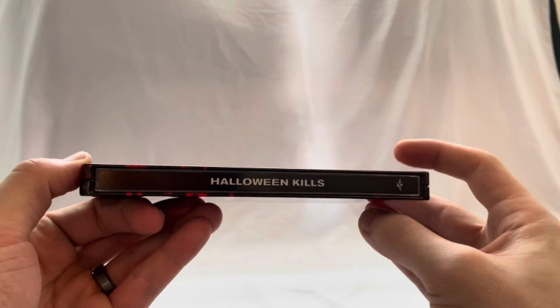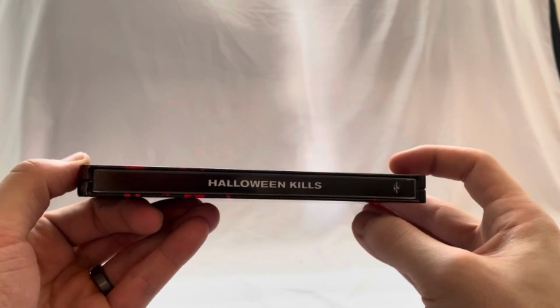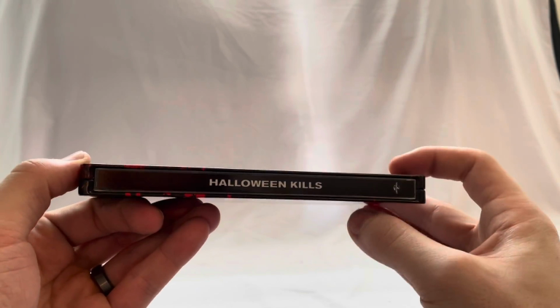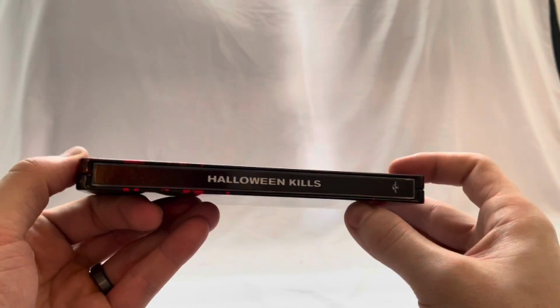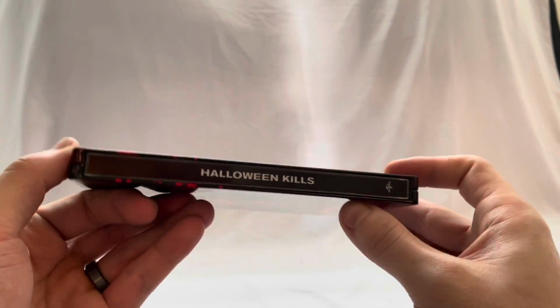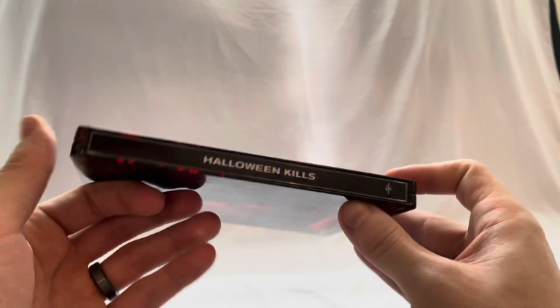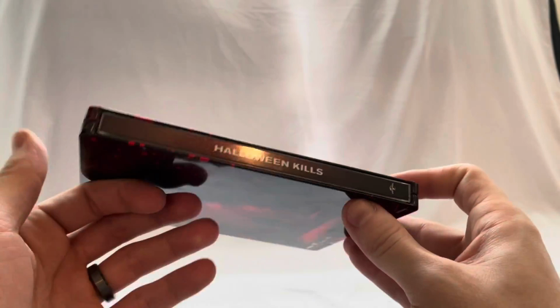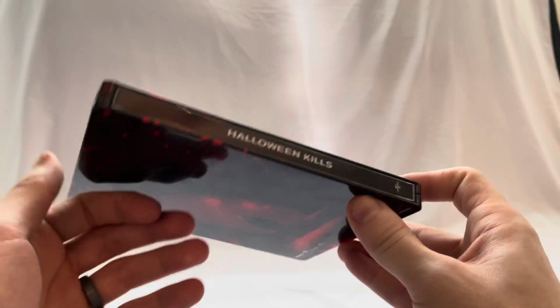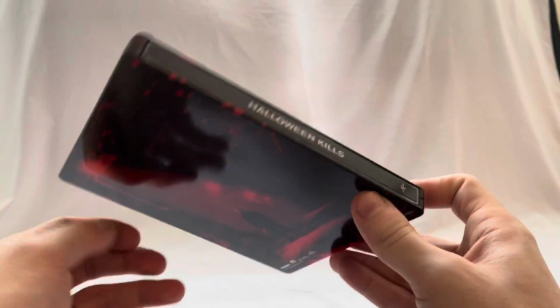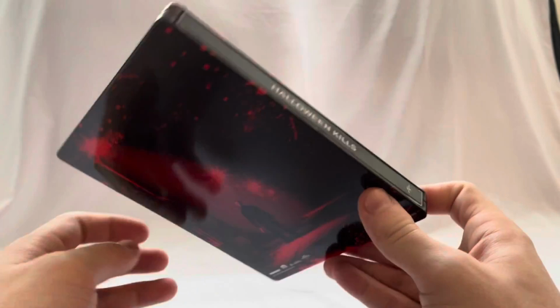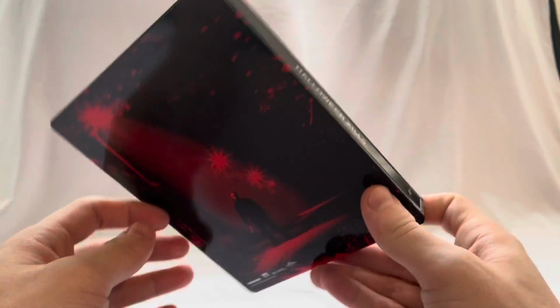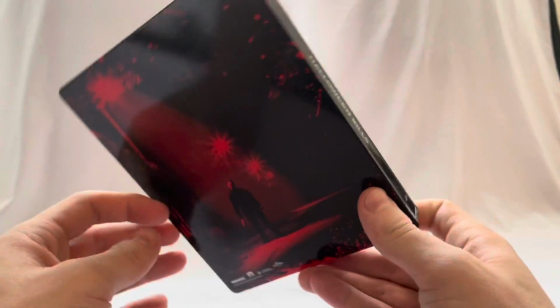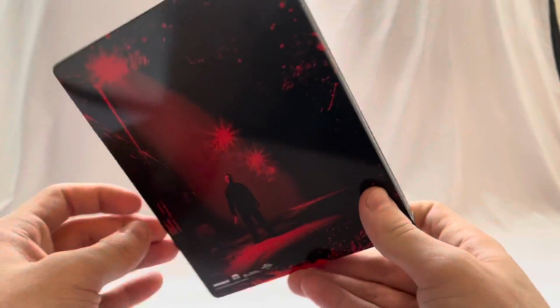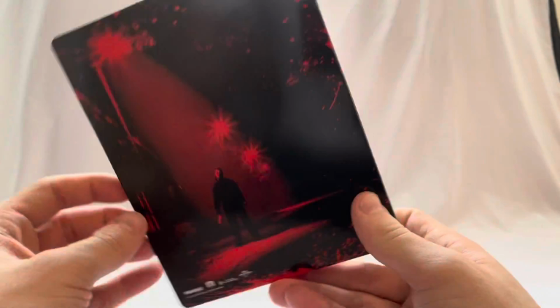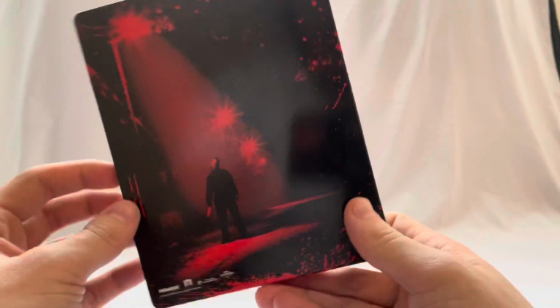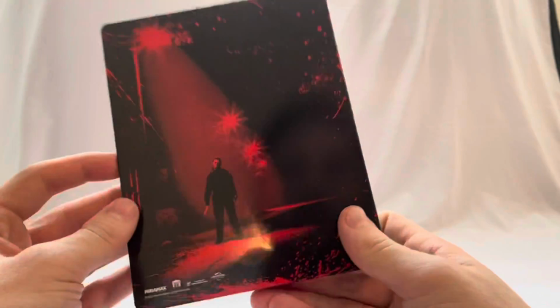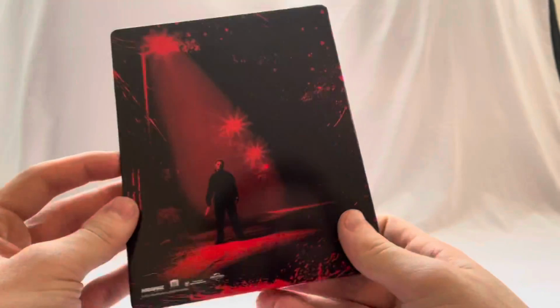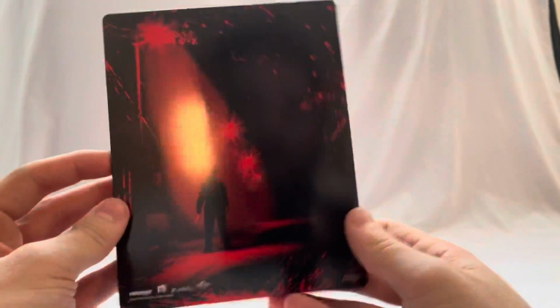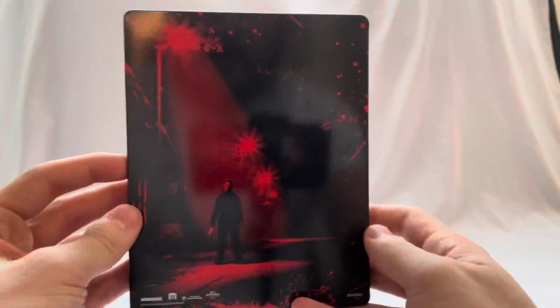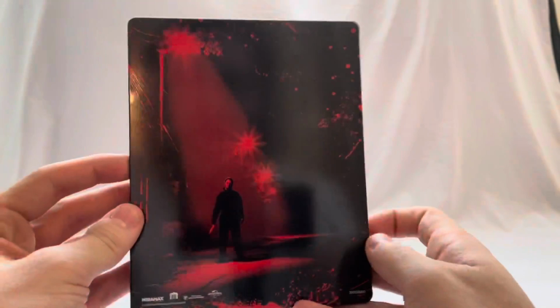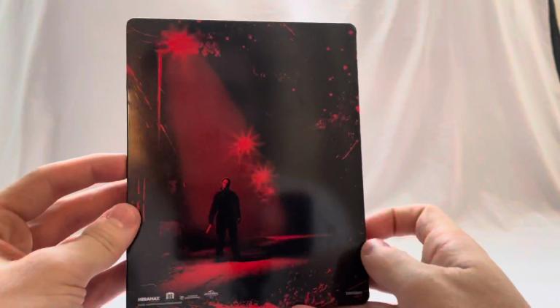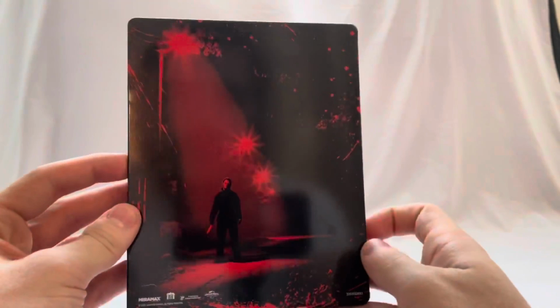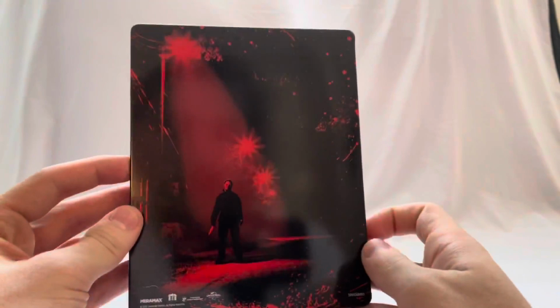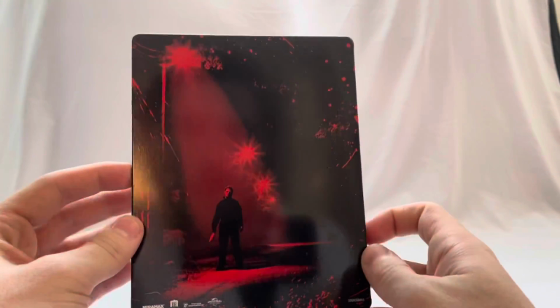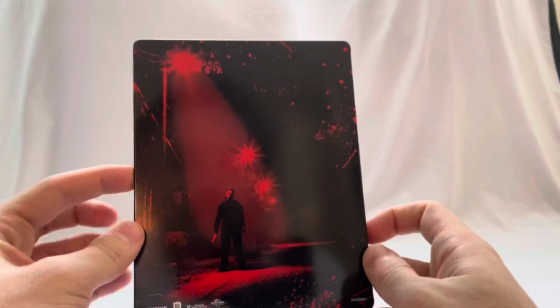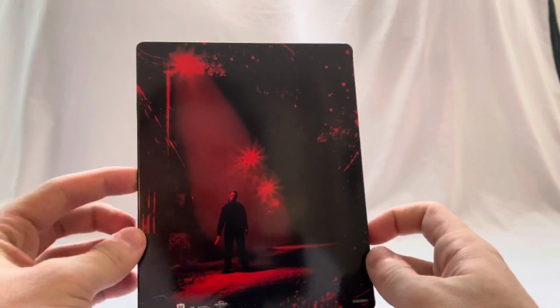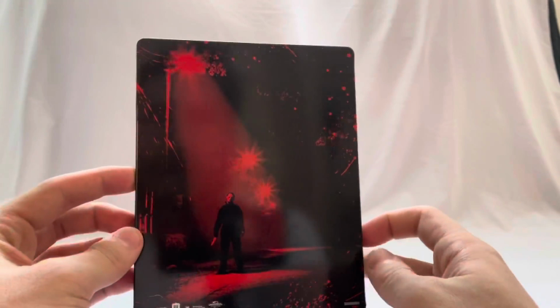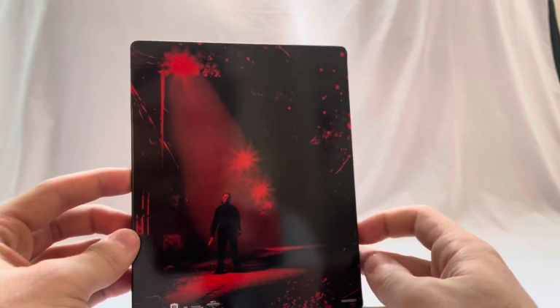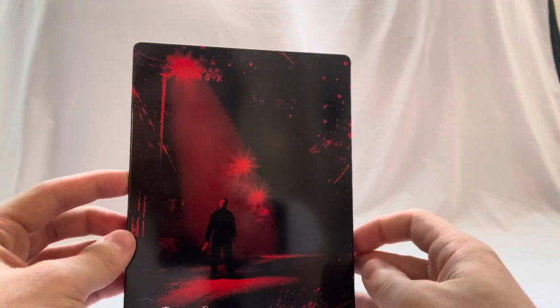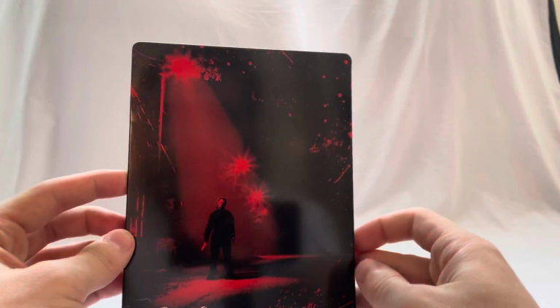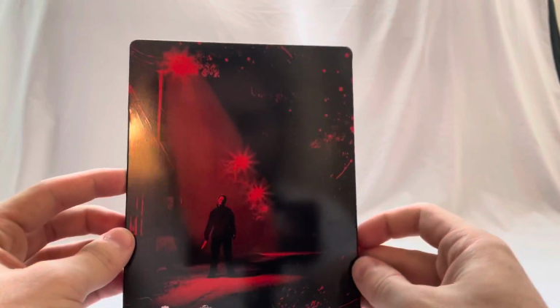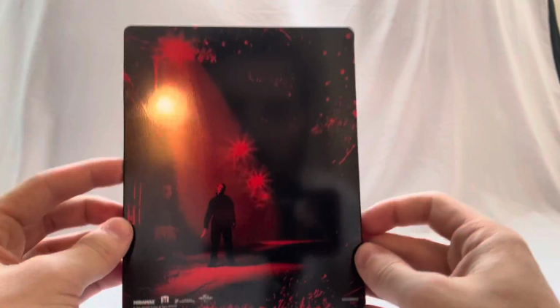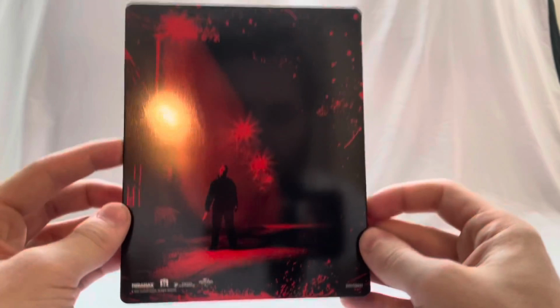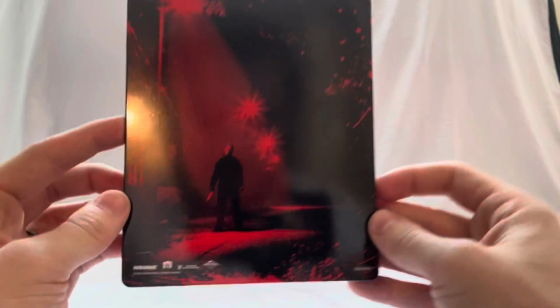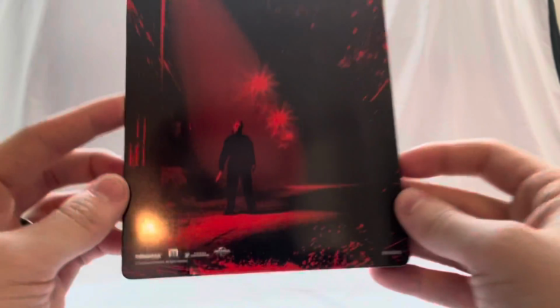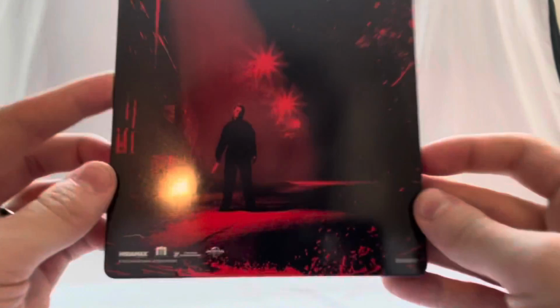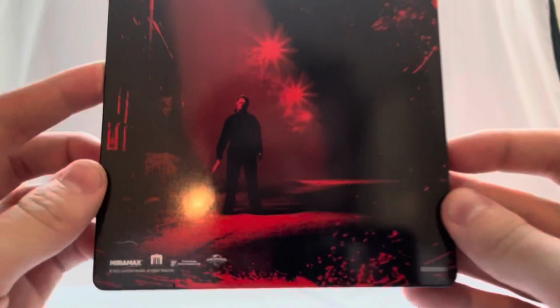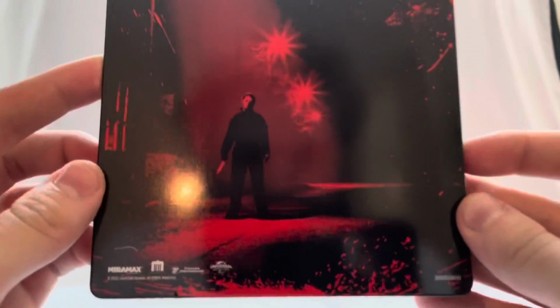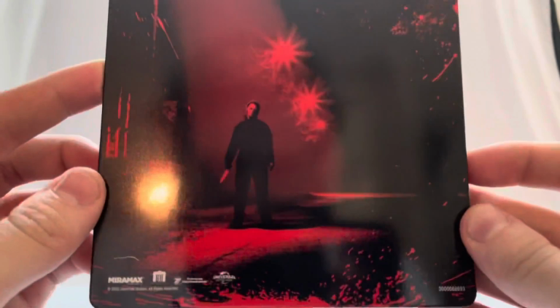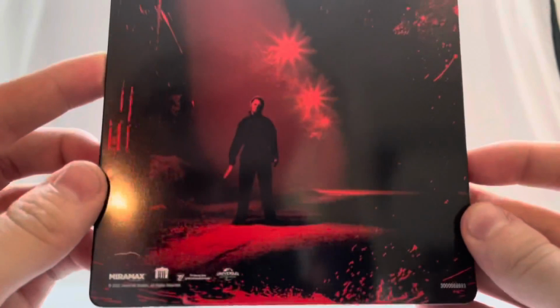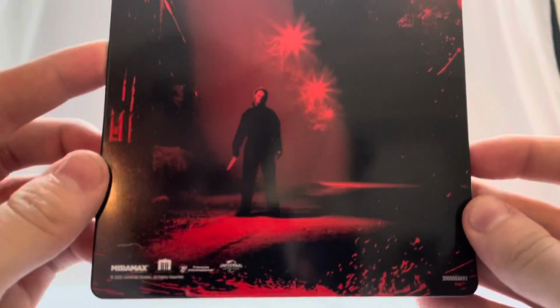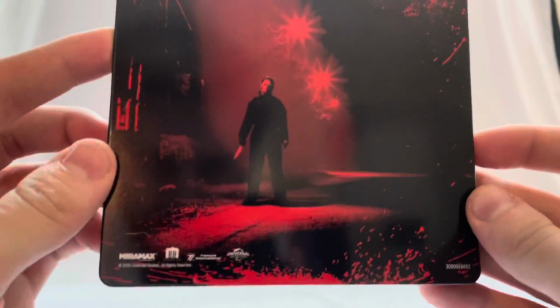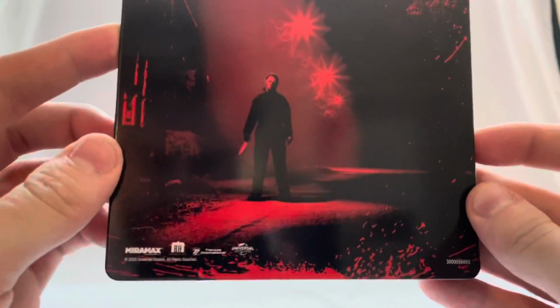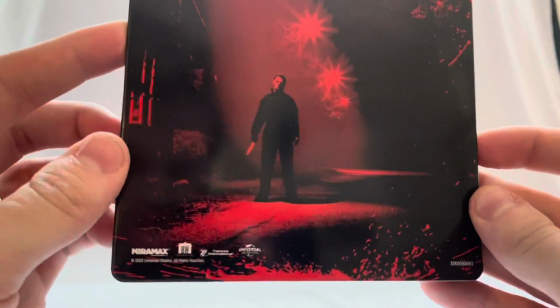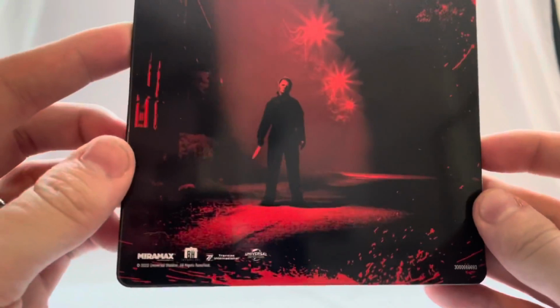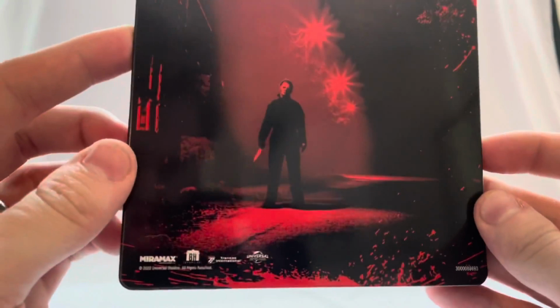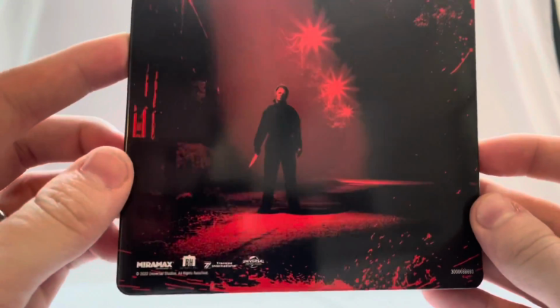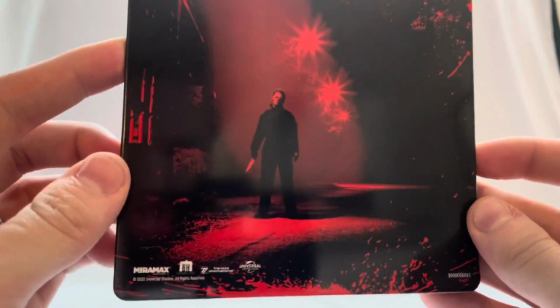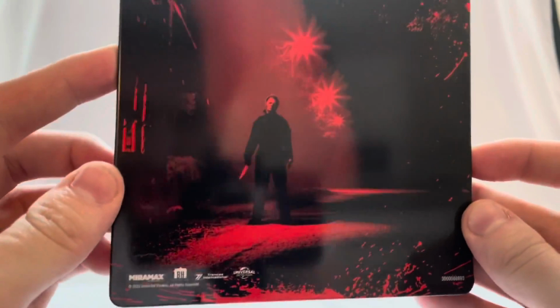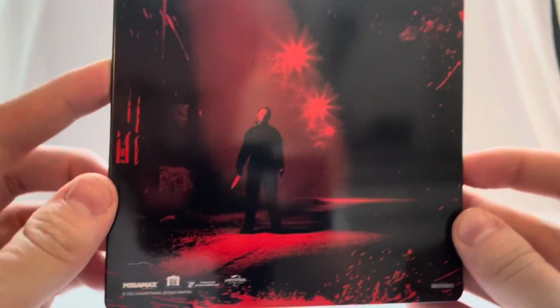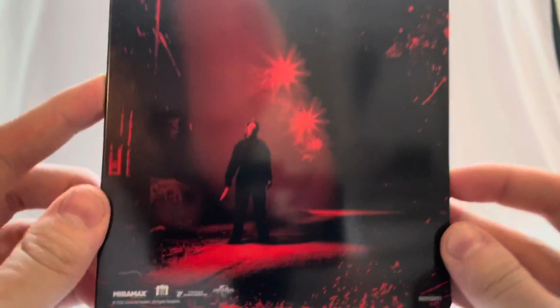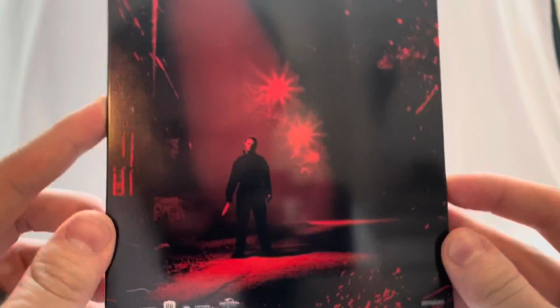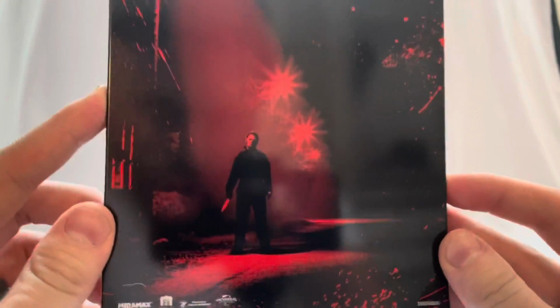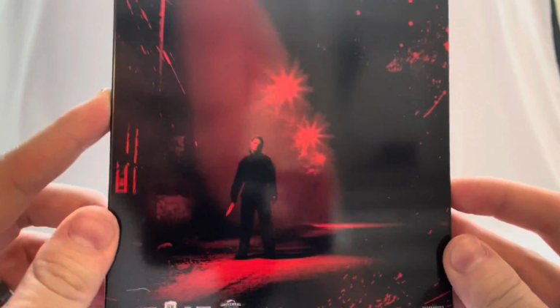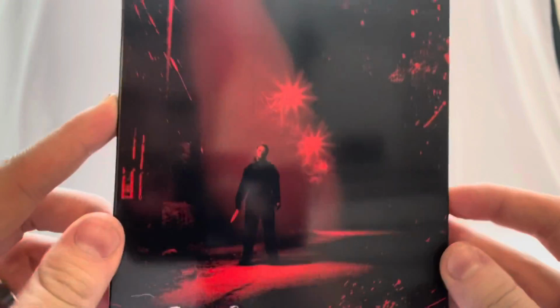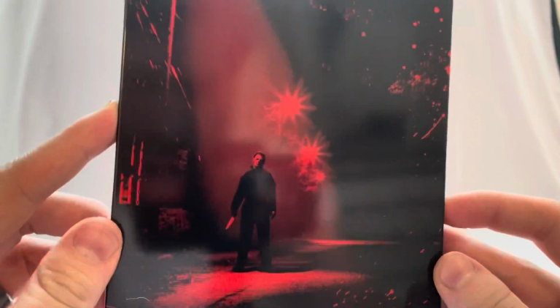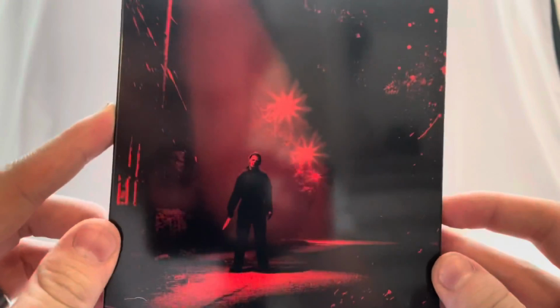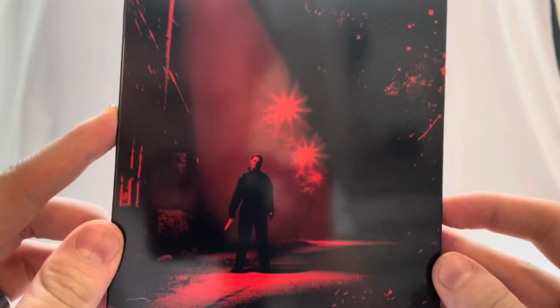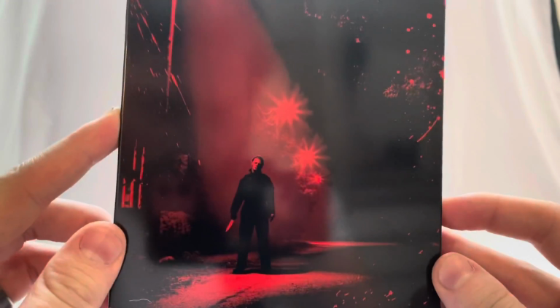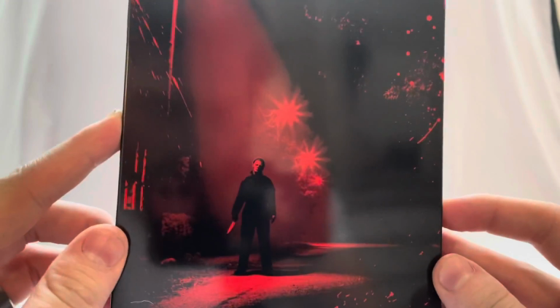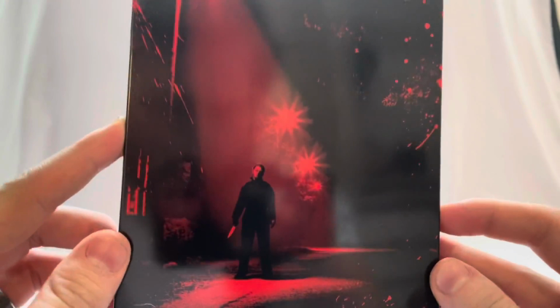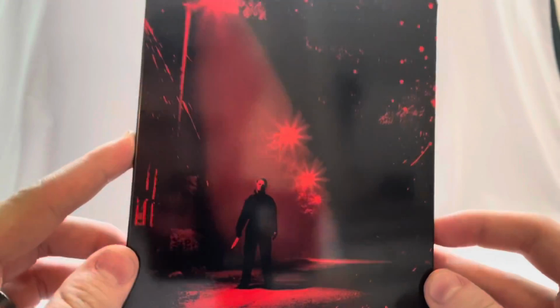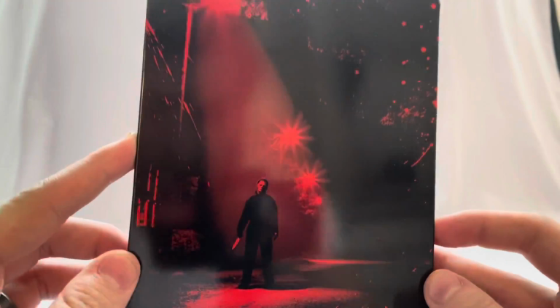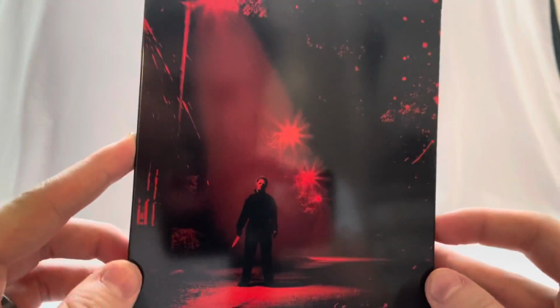The spine says Halloween Kills with the Universal logo, and on the back we have Michael Myers, which looks really really cool.